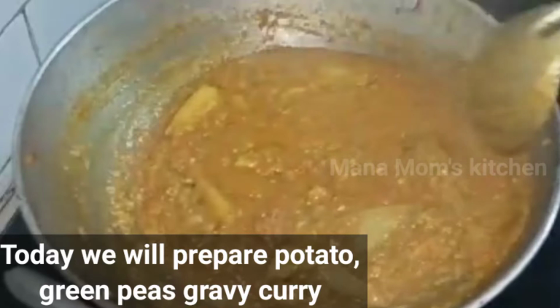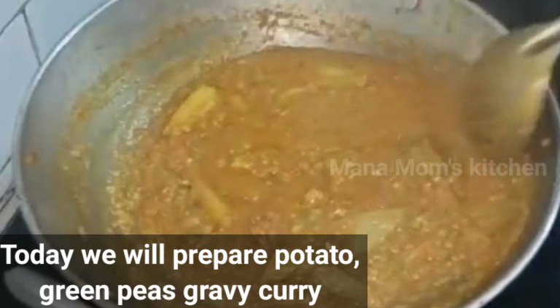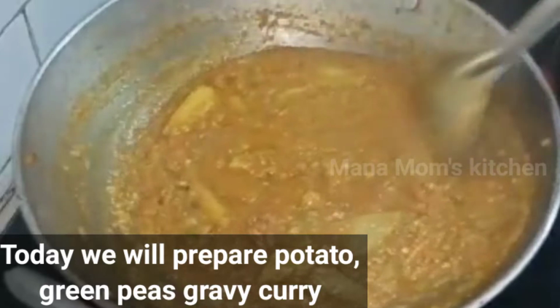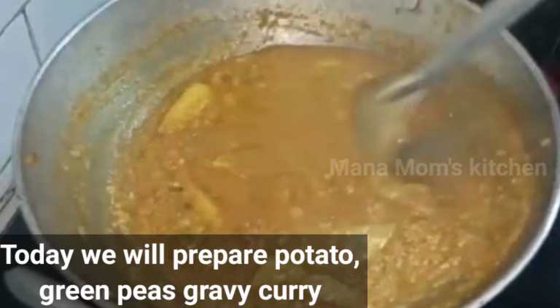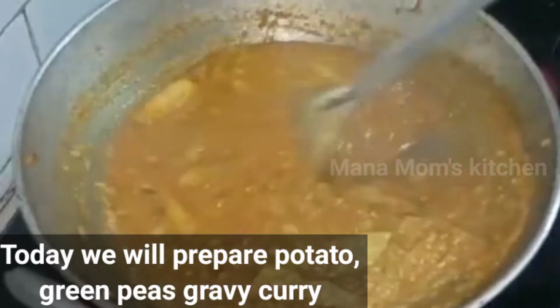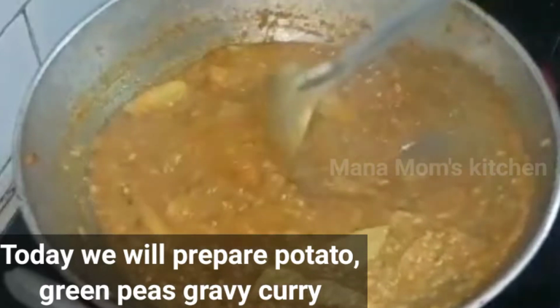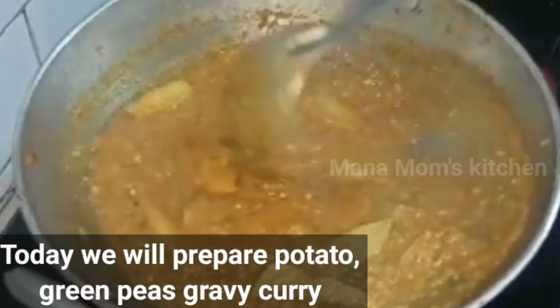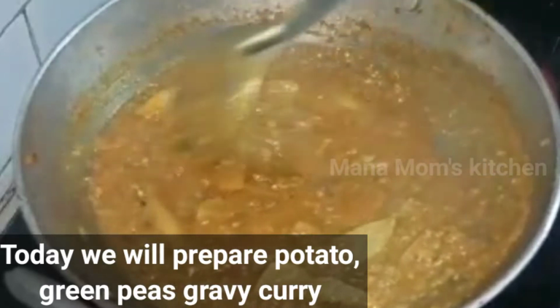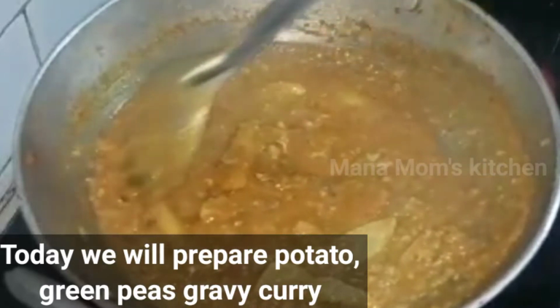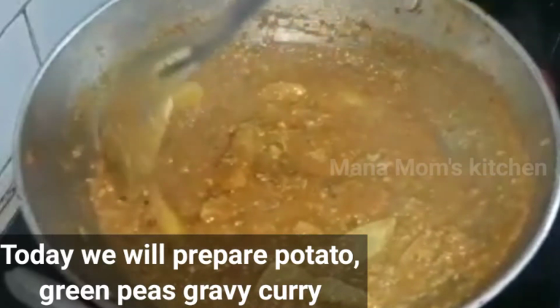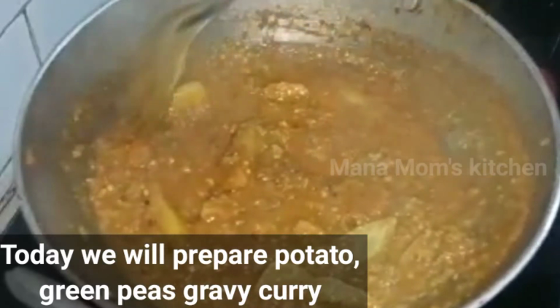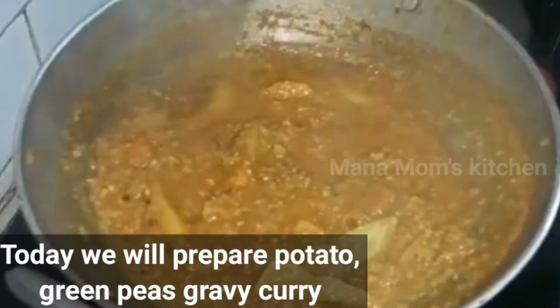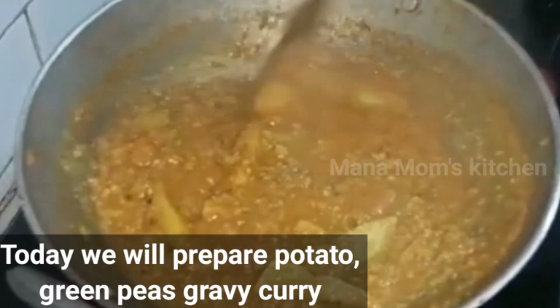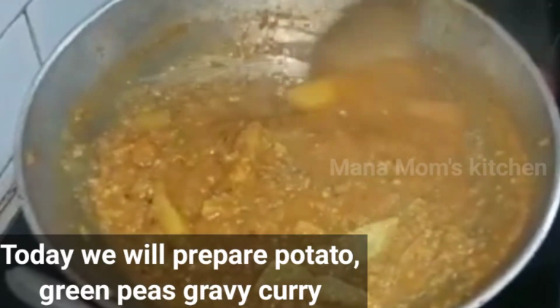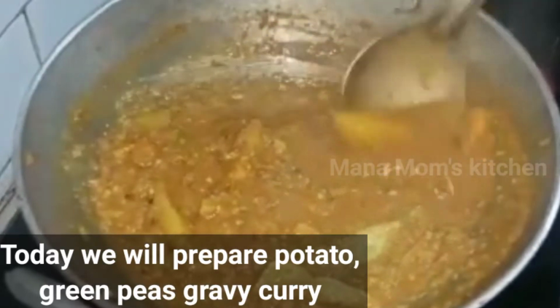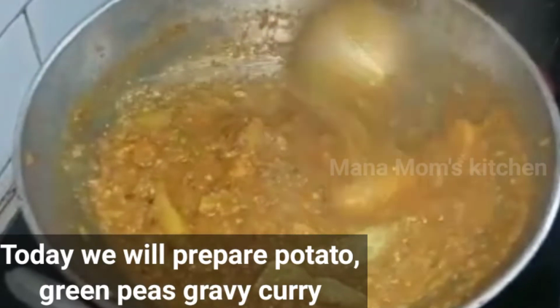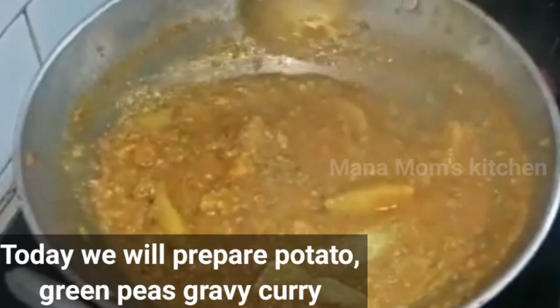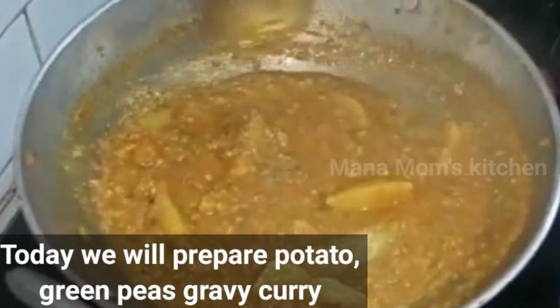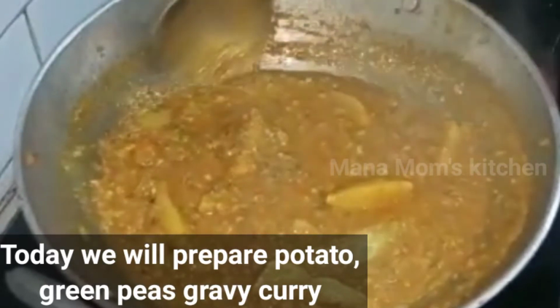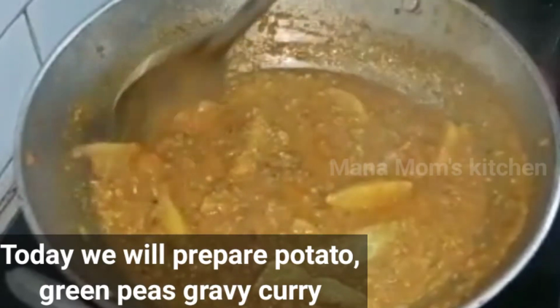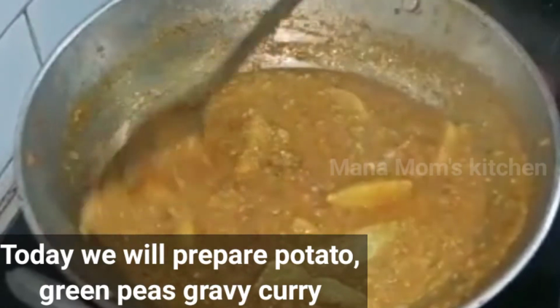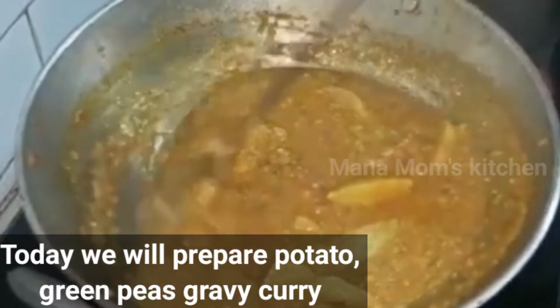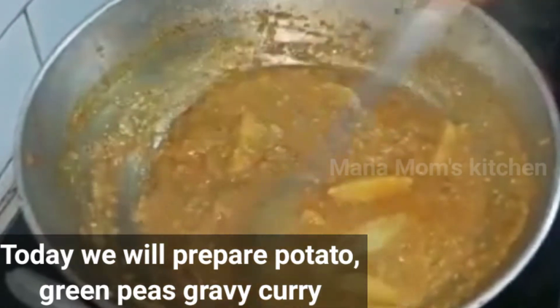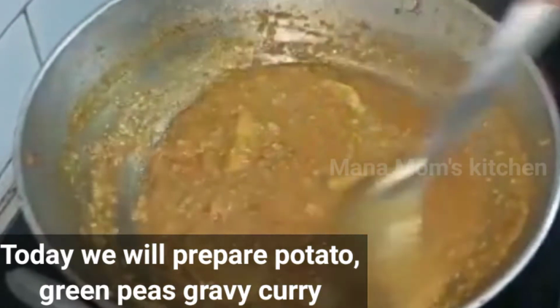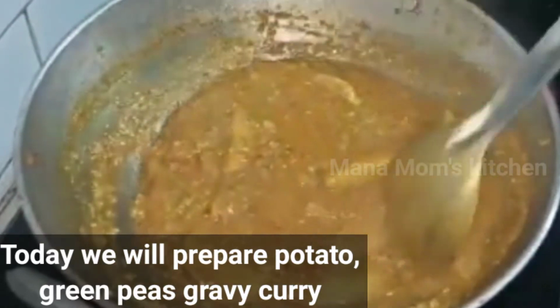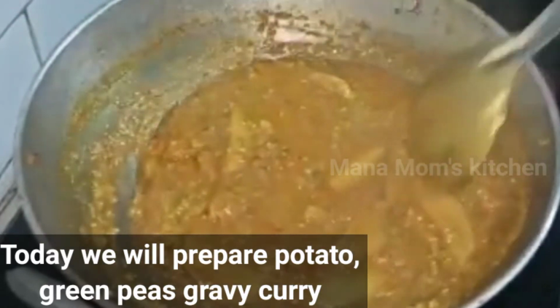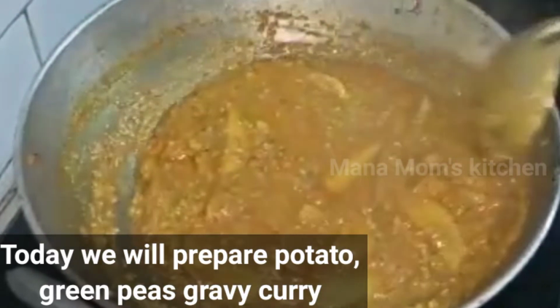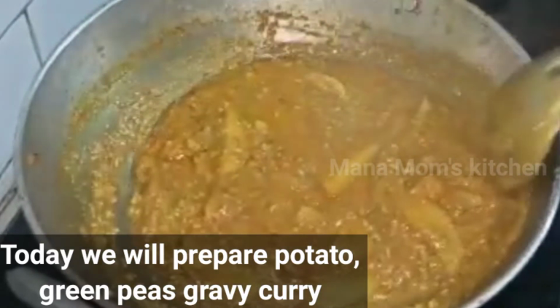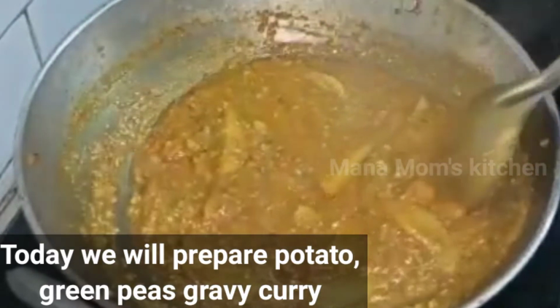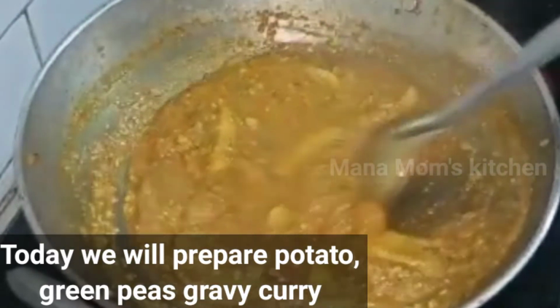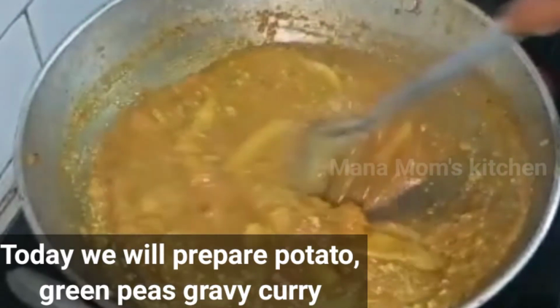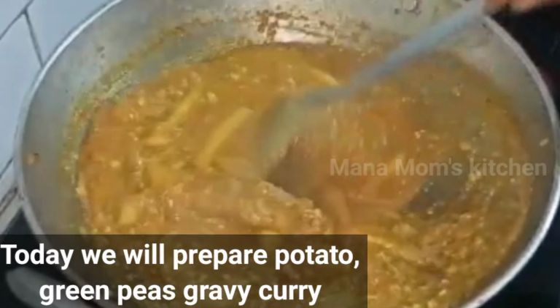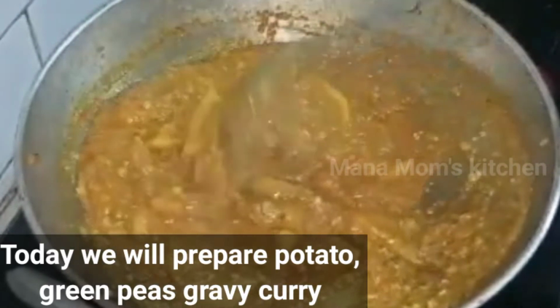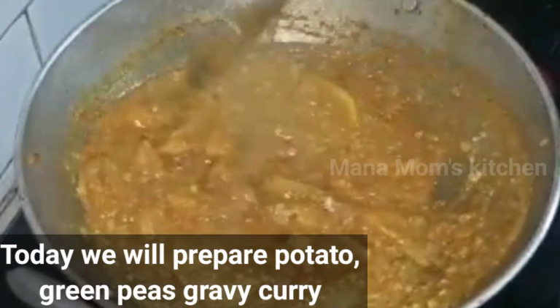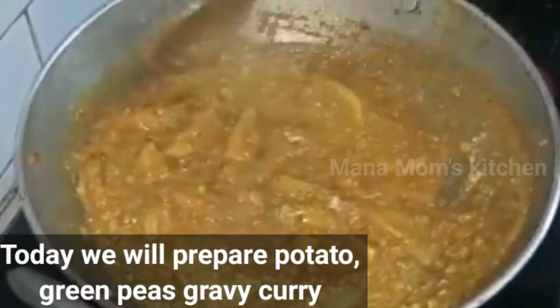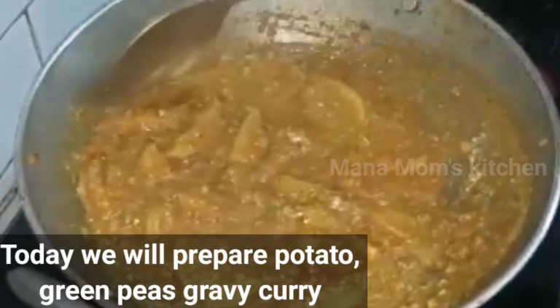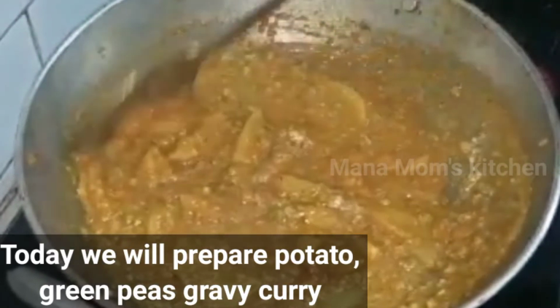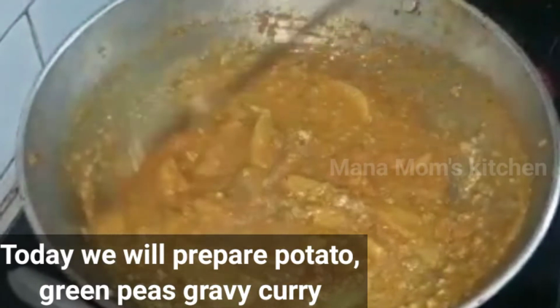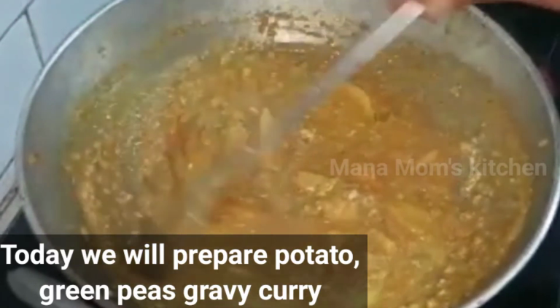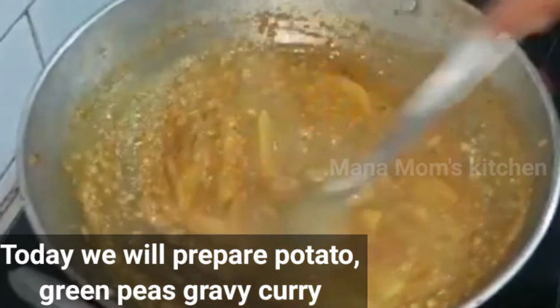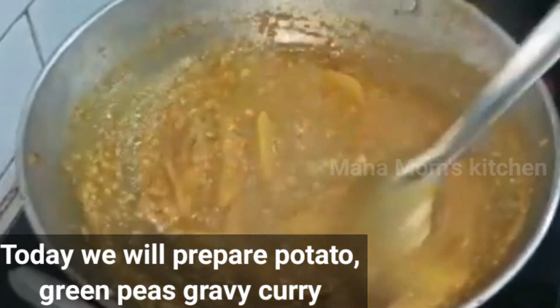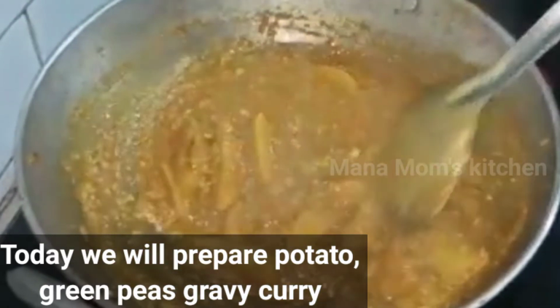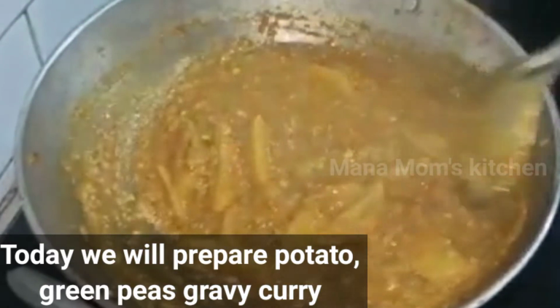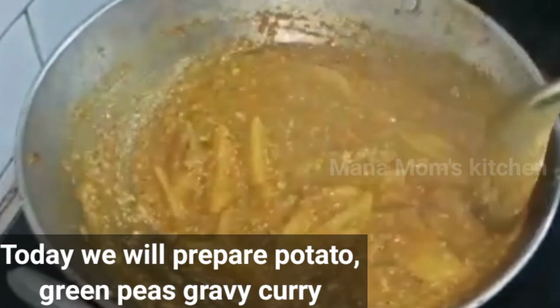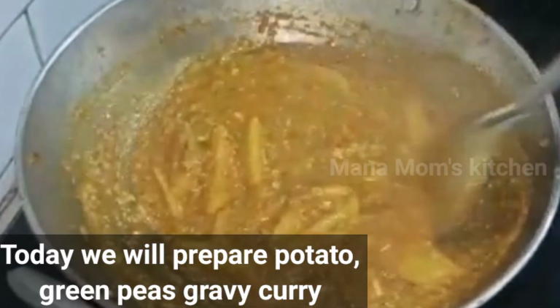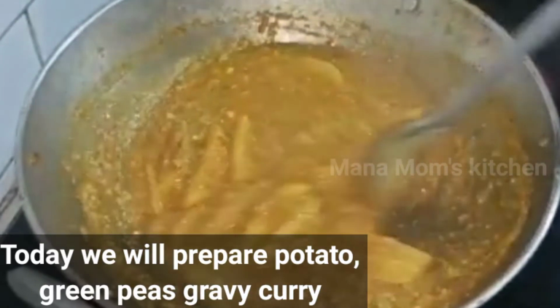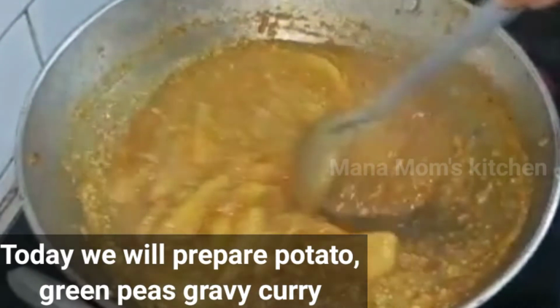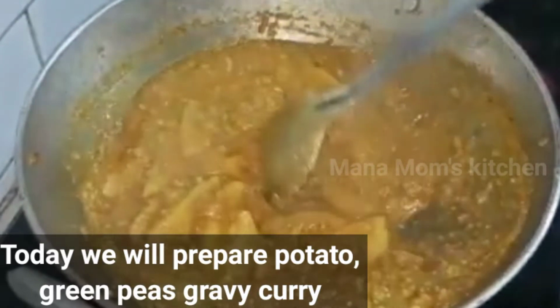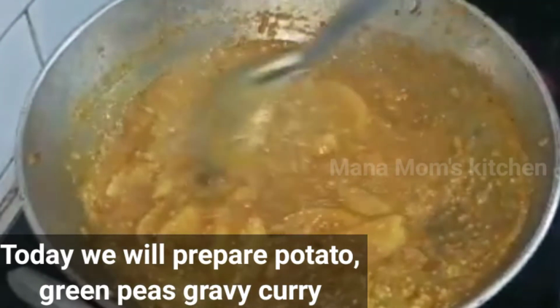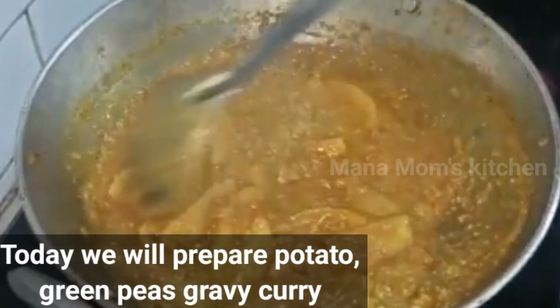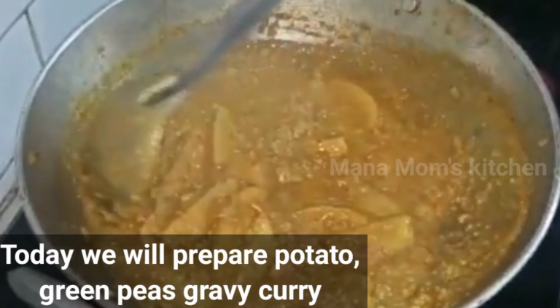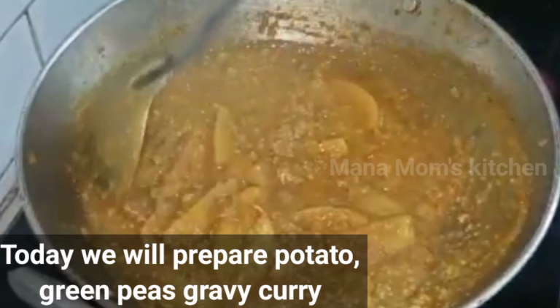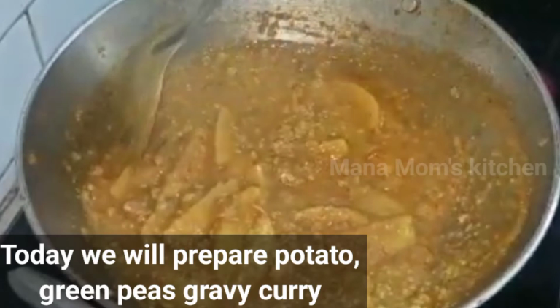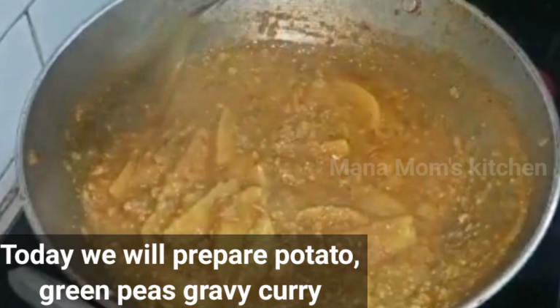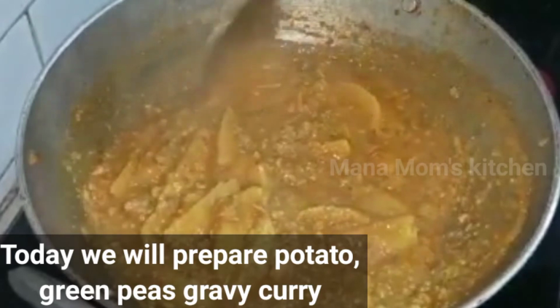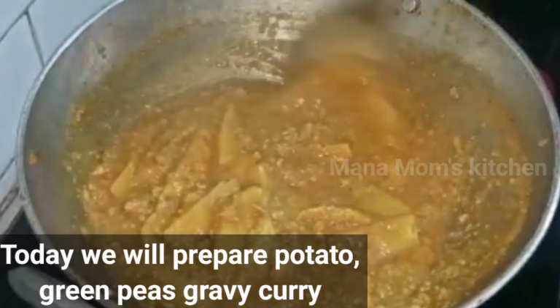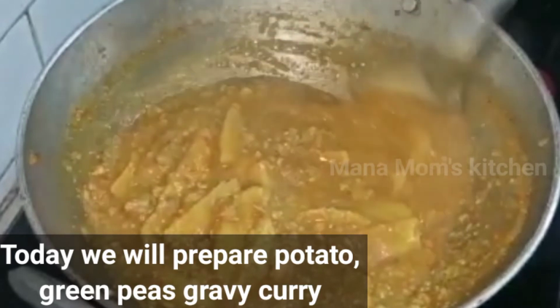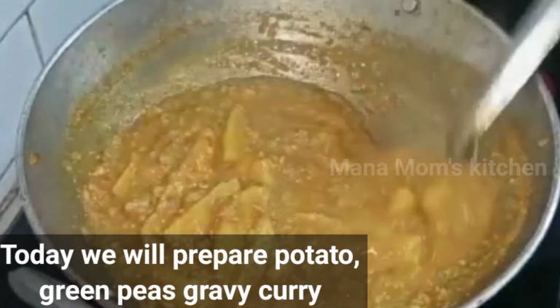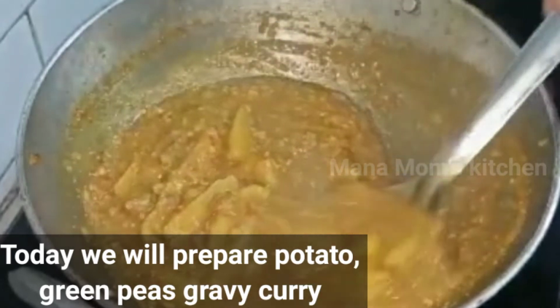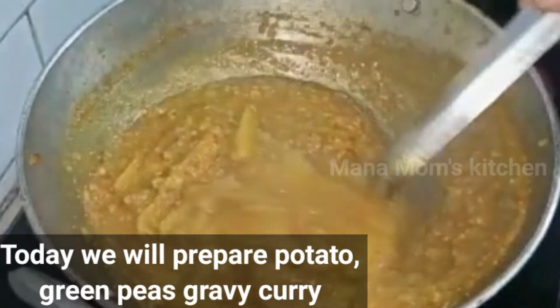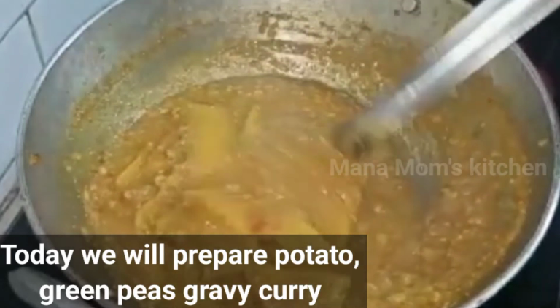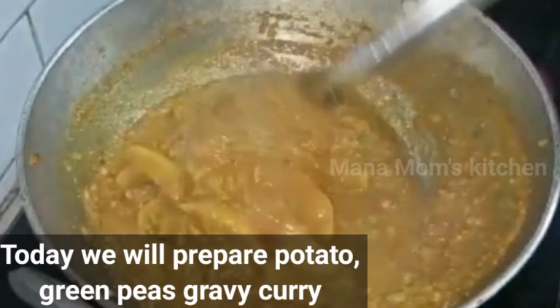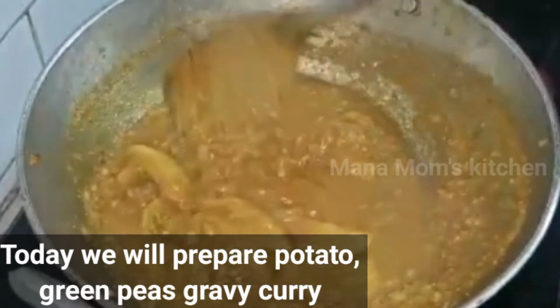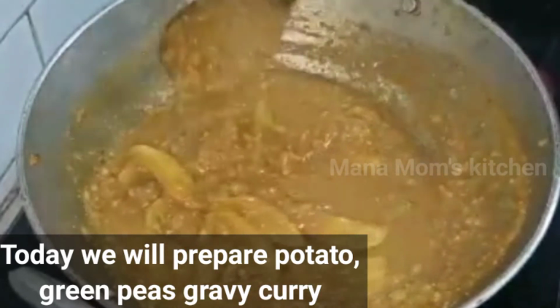Hello and welcome to My Mom's Kitchen. Today, I am going to show you a gravy.